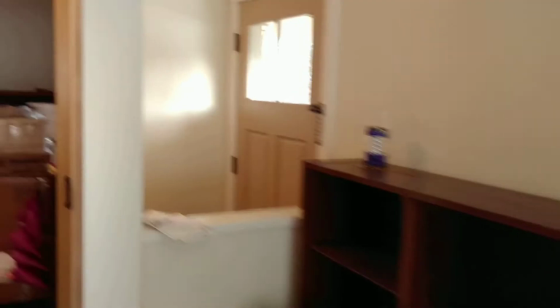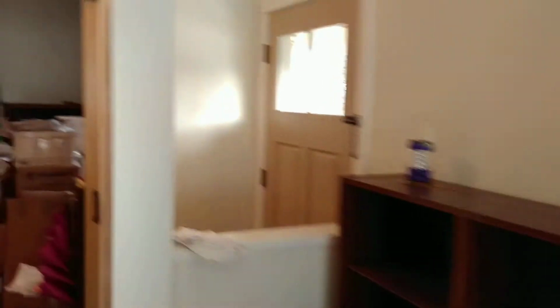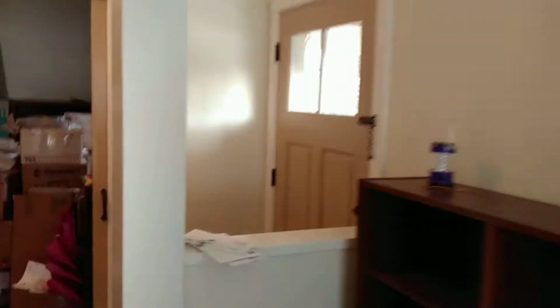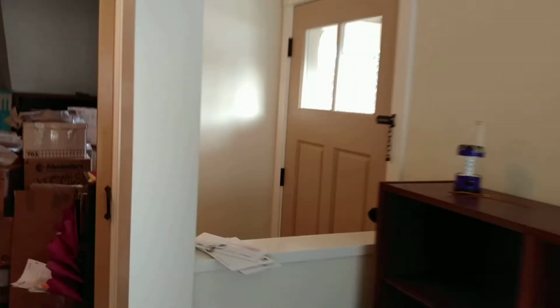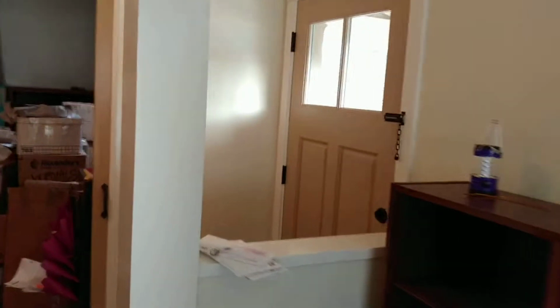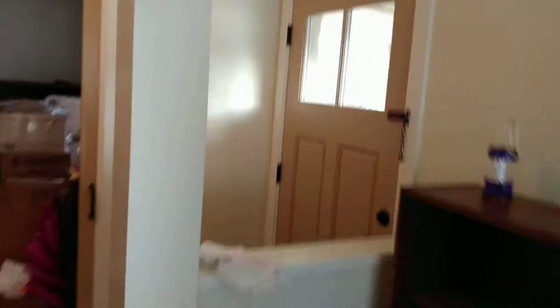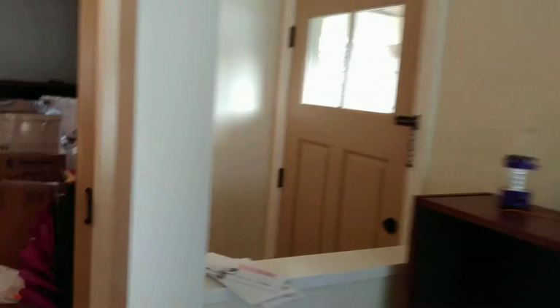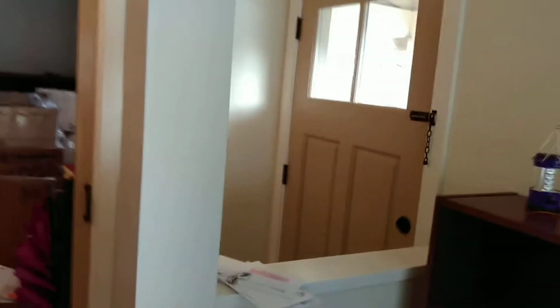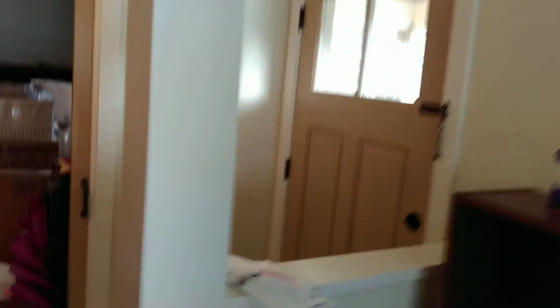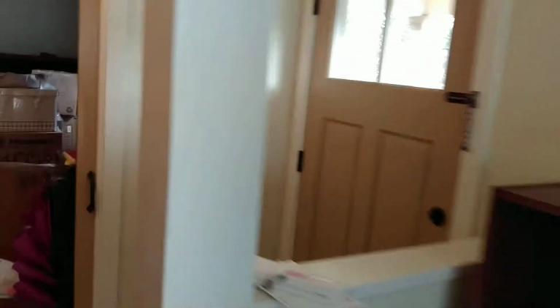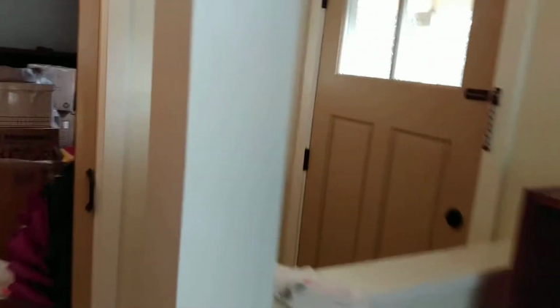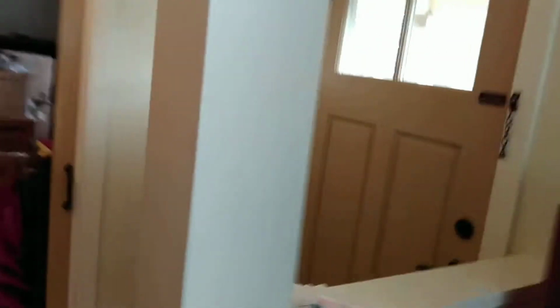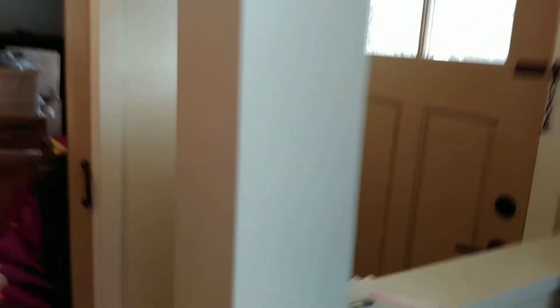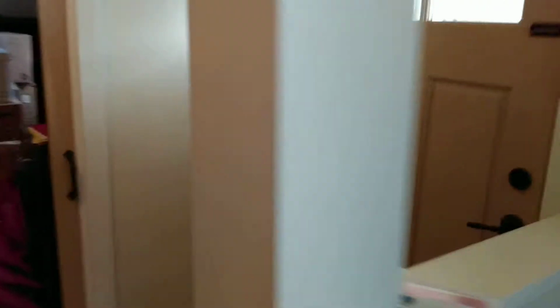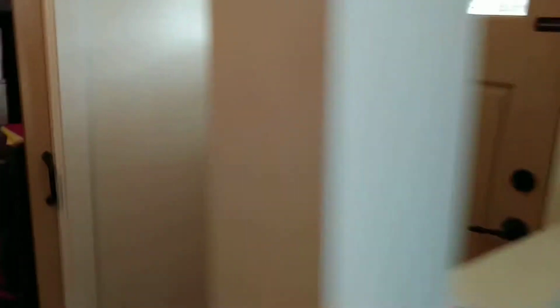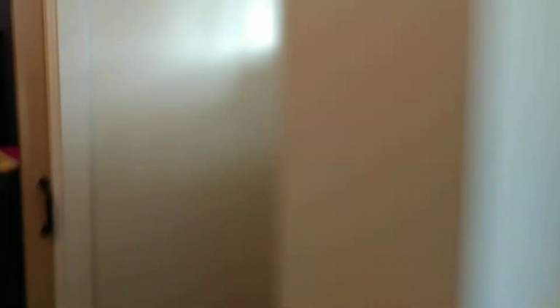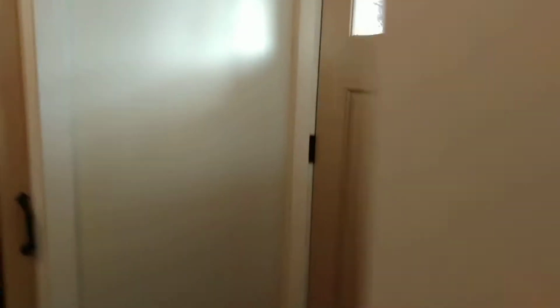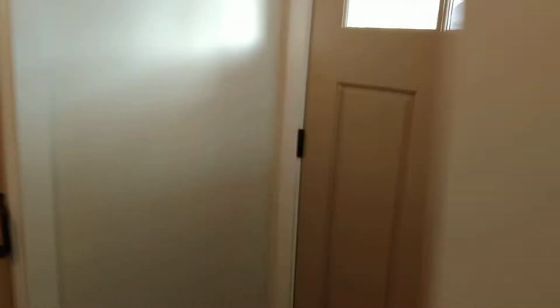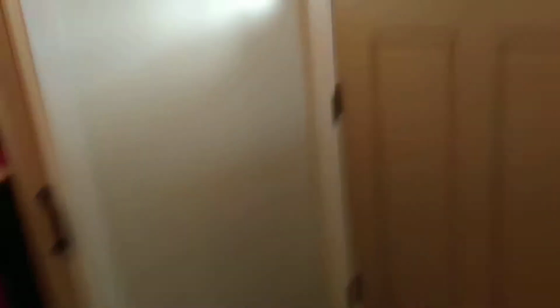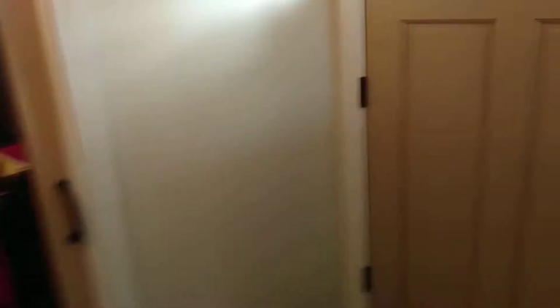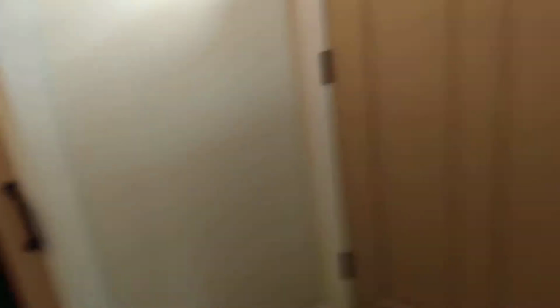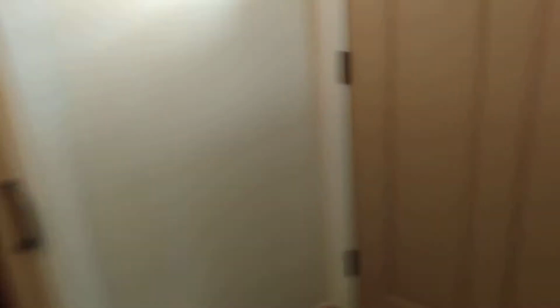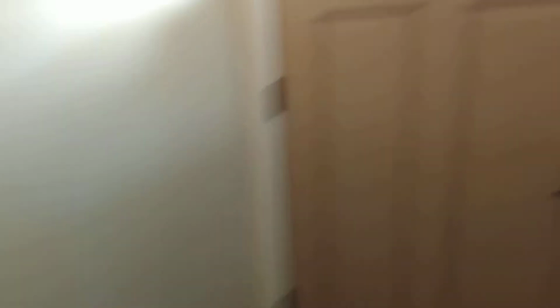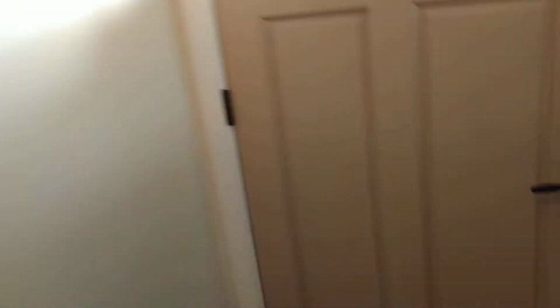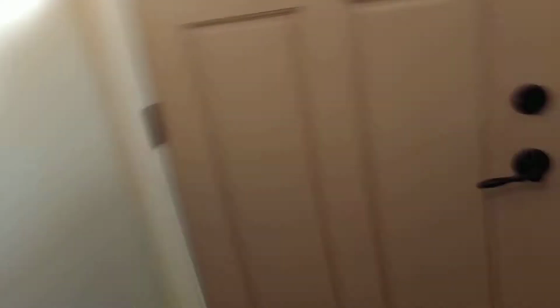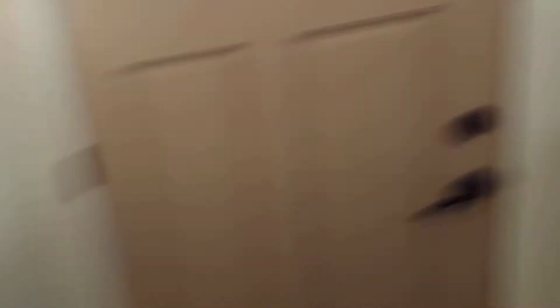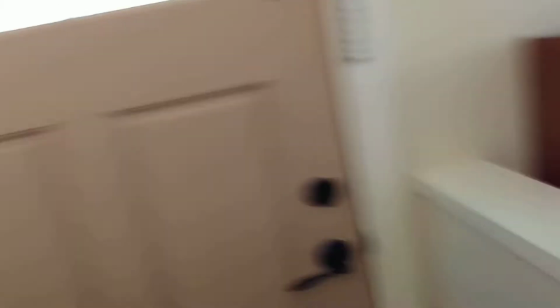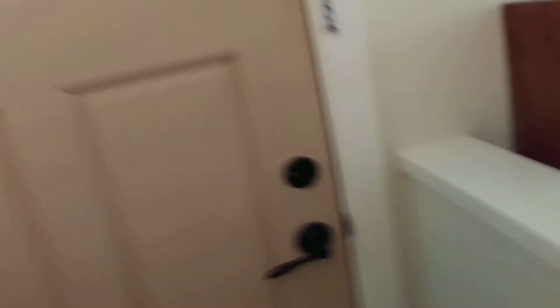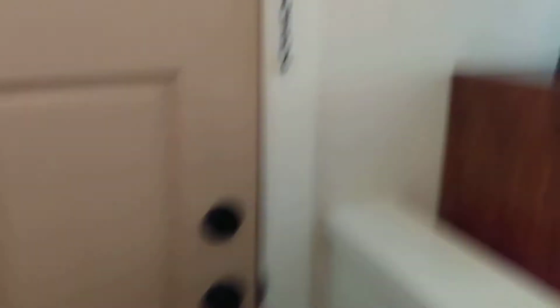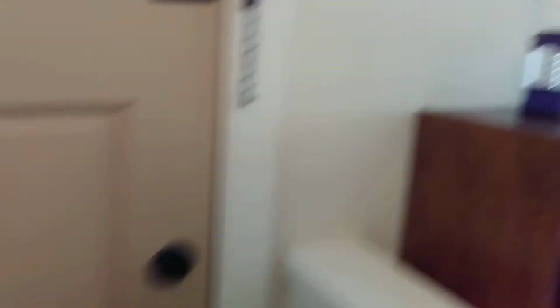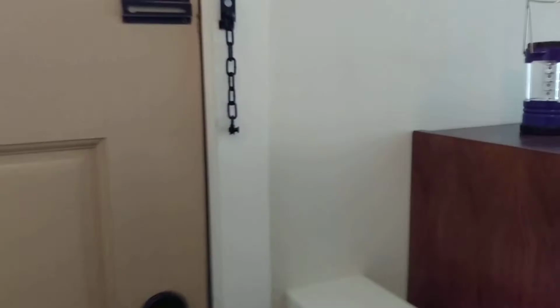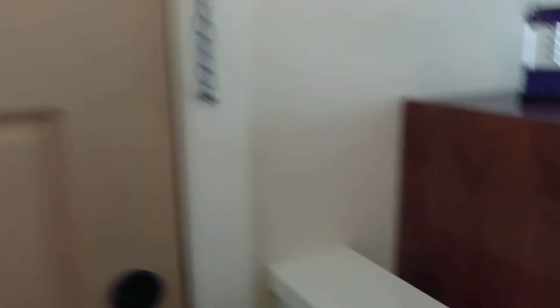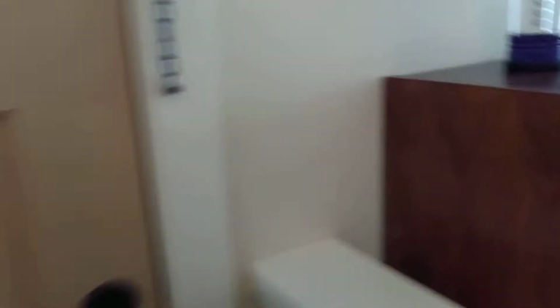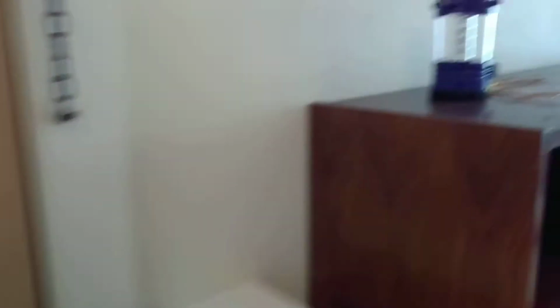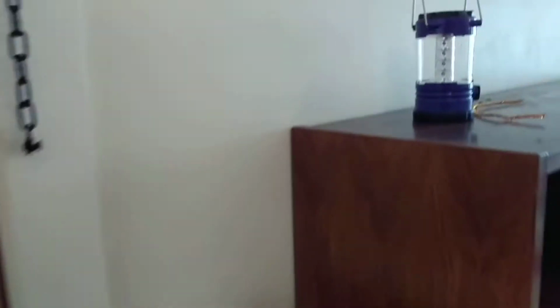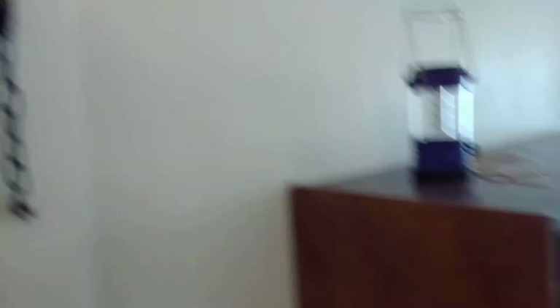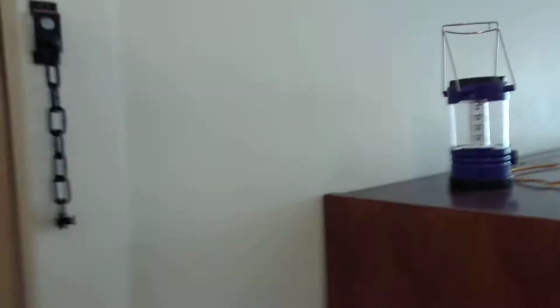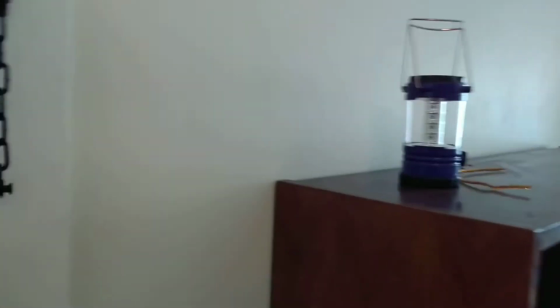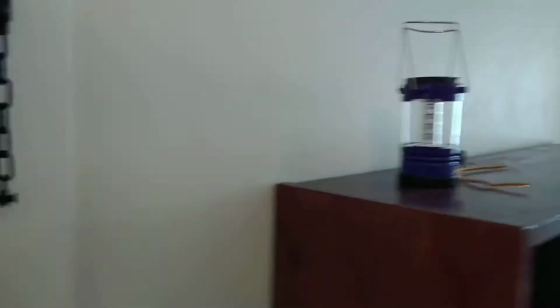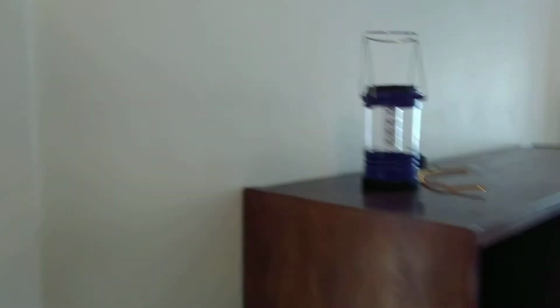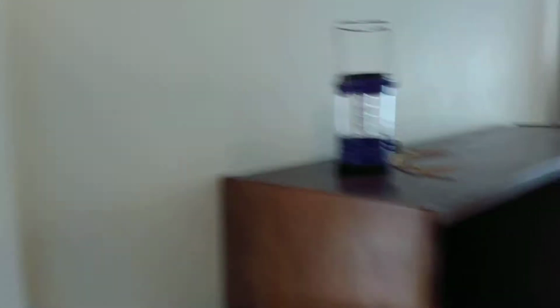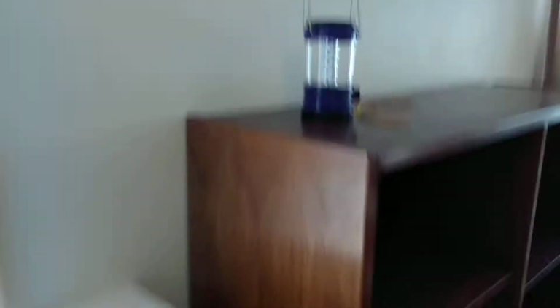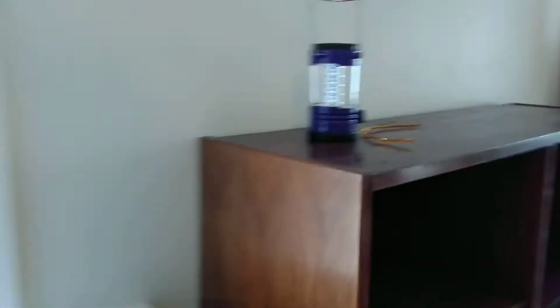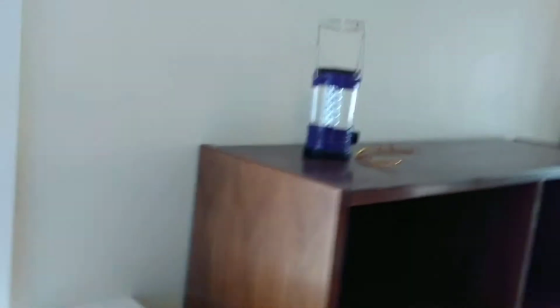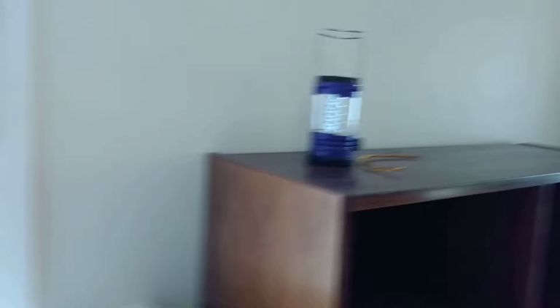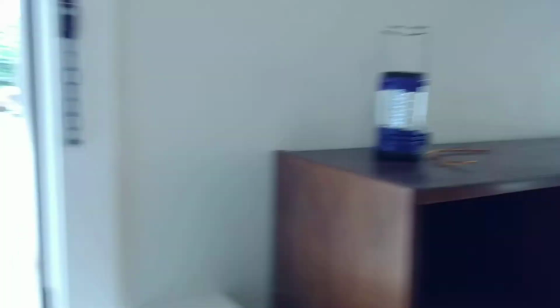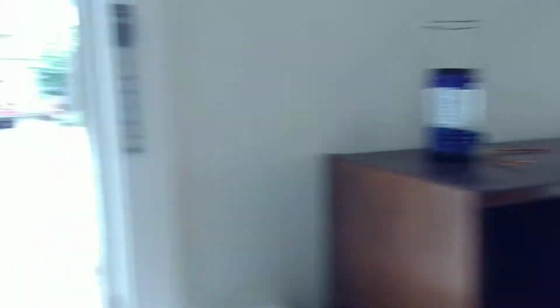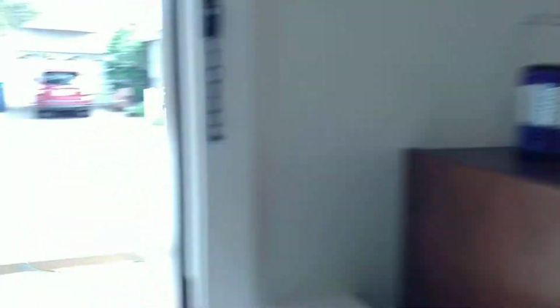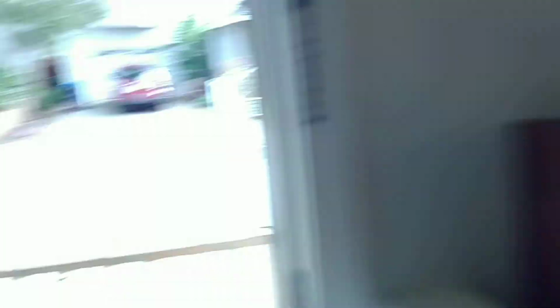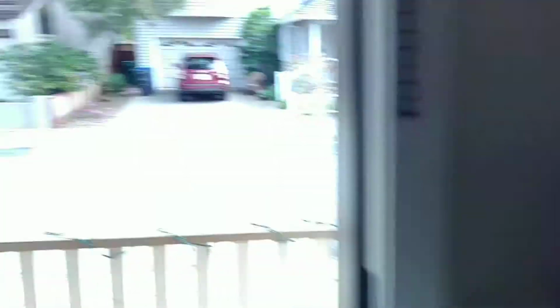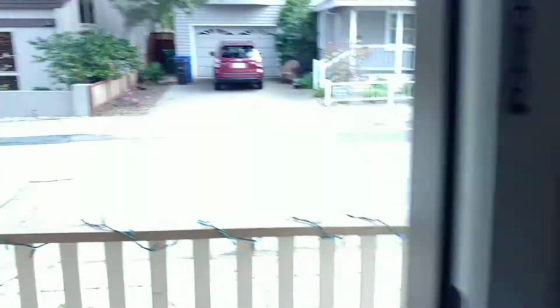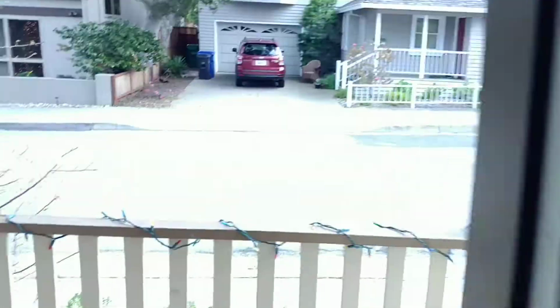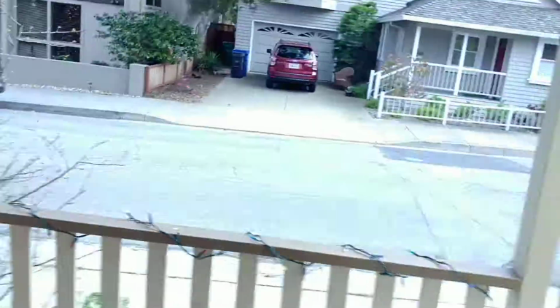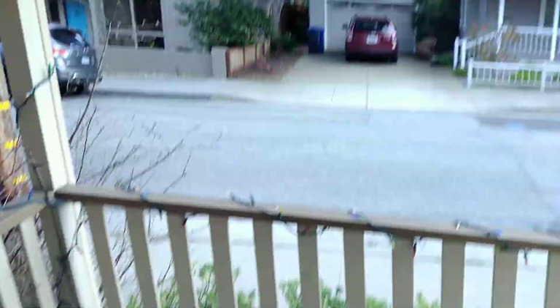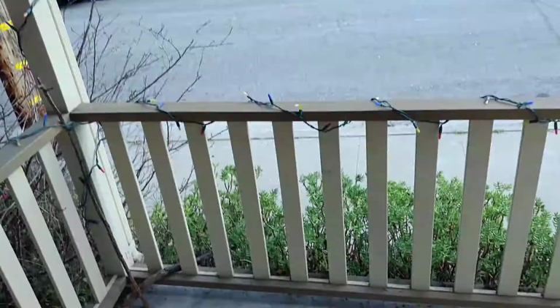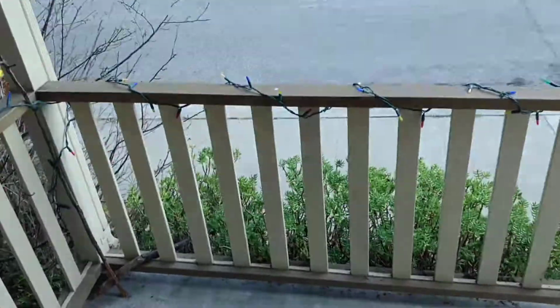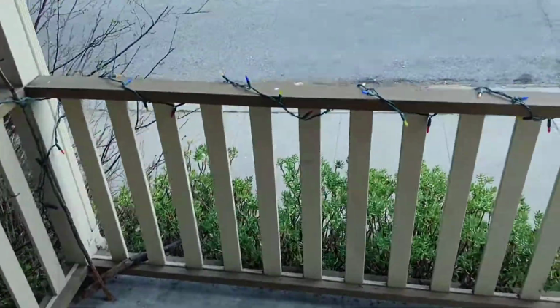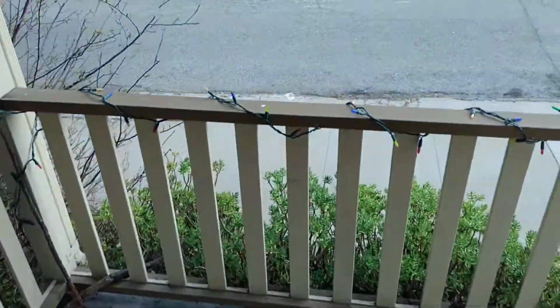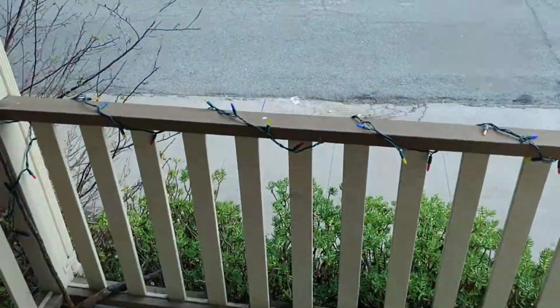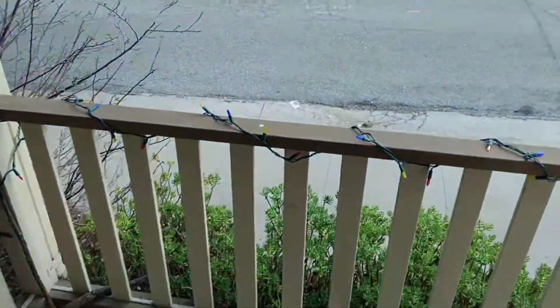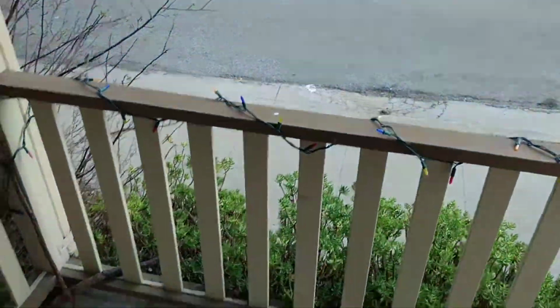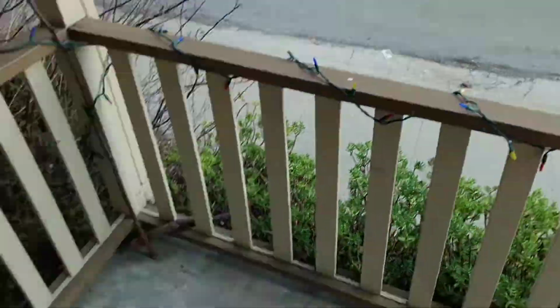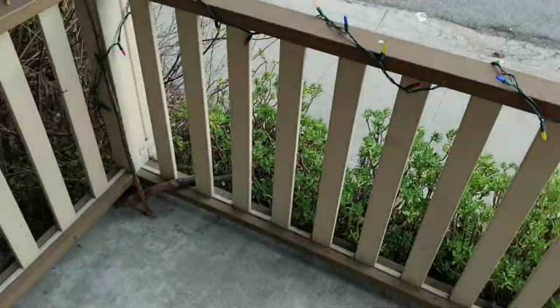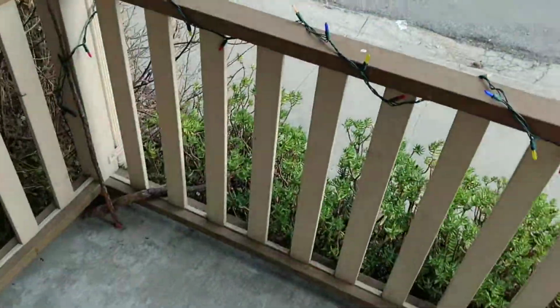Okay, here's your front door. All right, we'll go out and I'll tell you a little bit about the neighbors. Here's your little front patio.